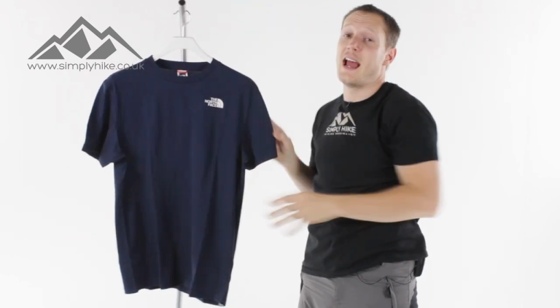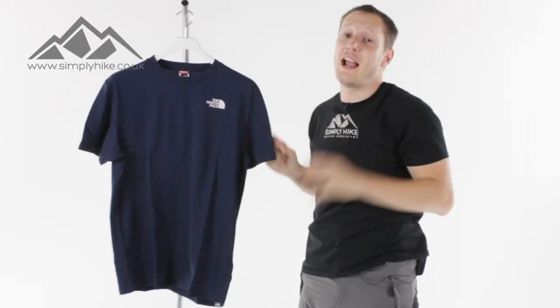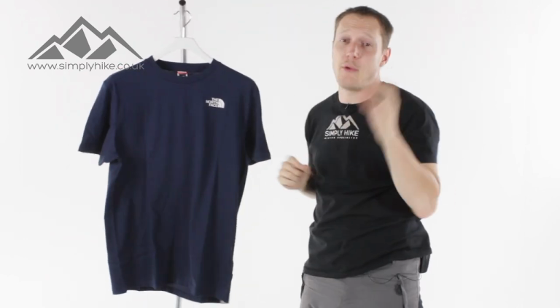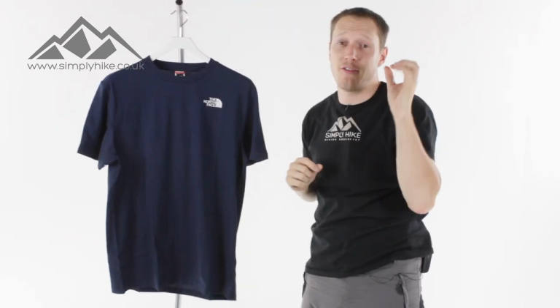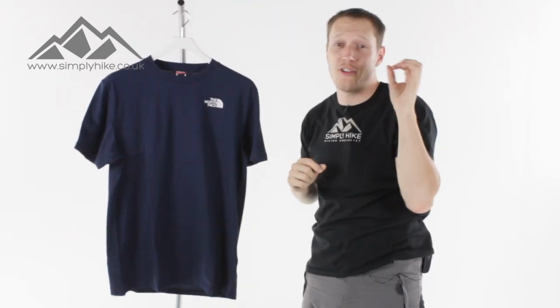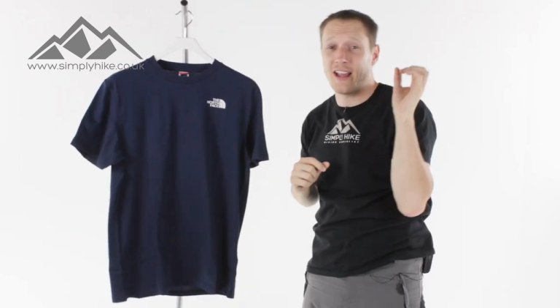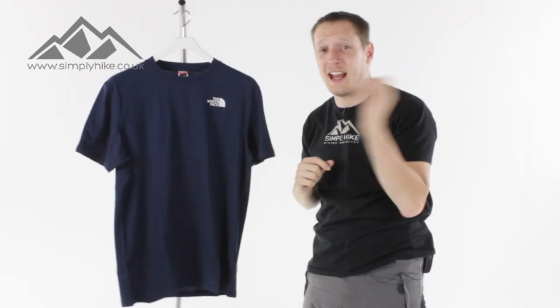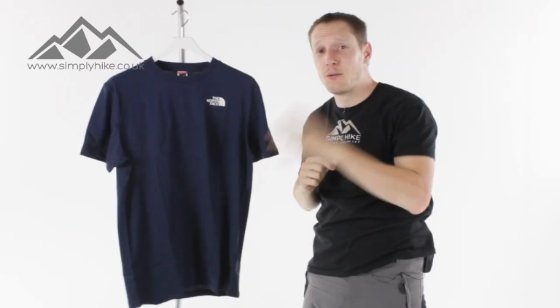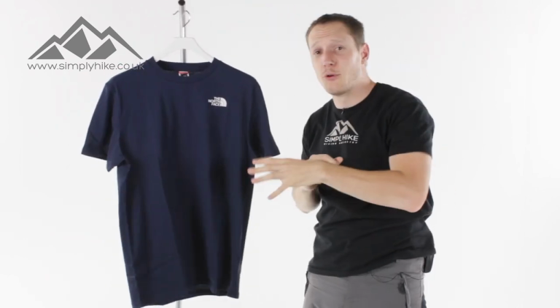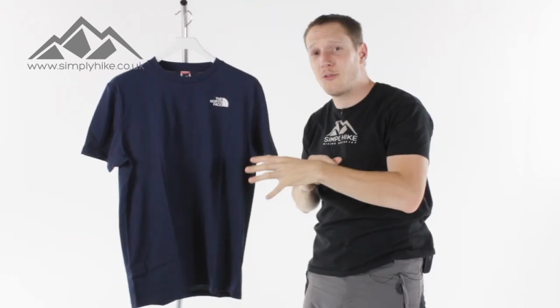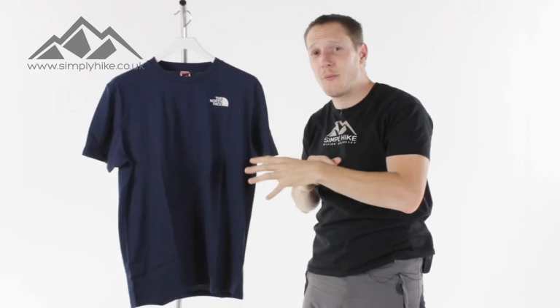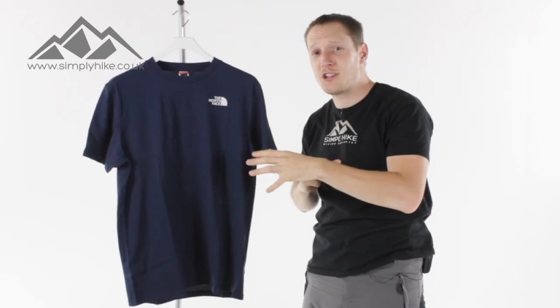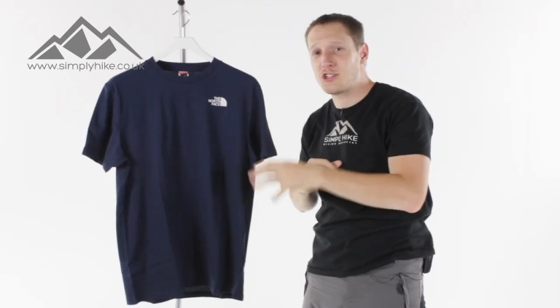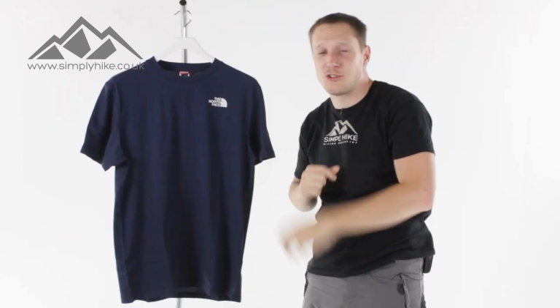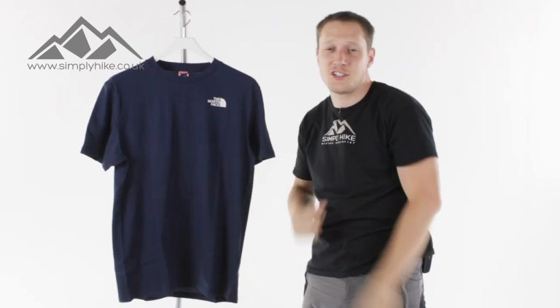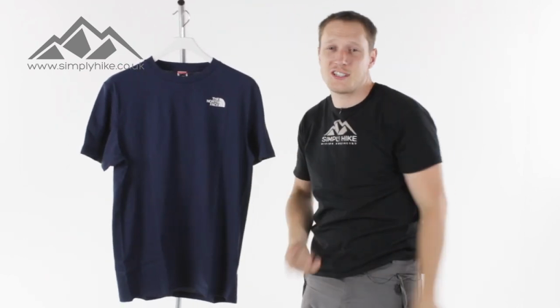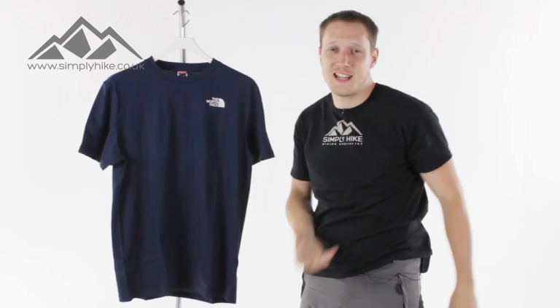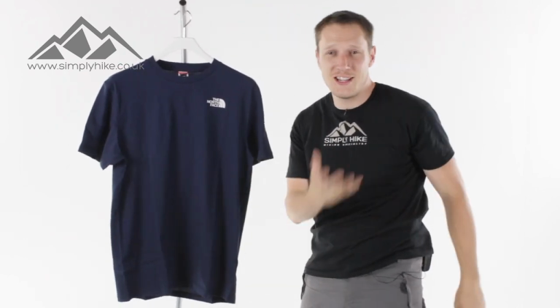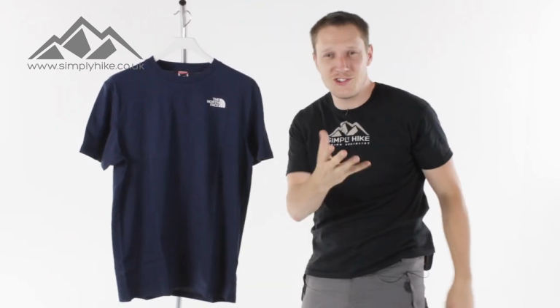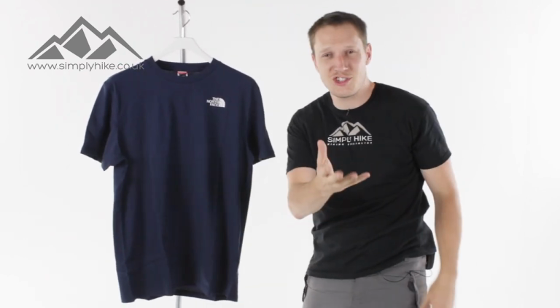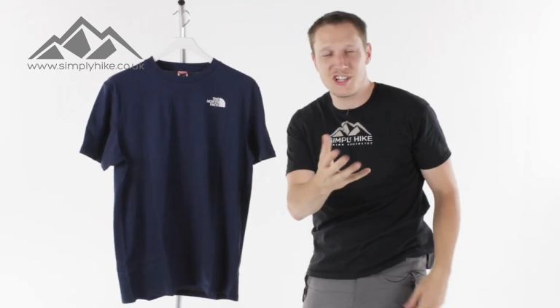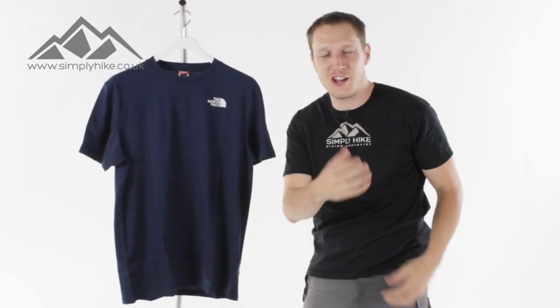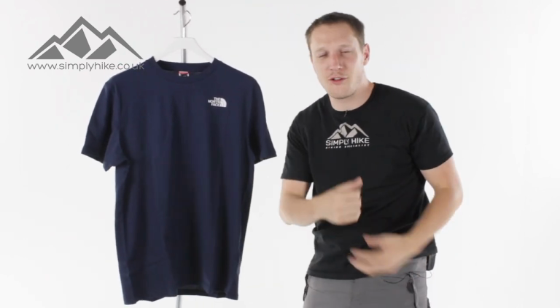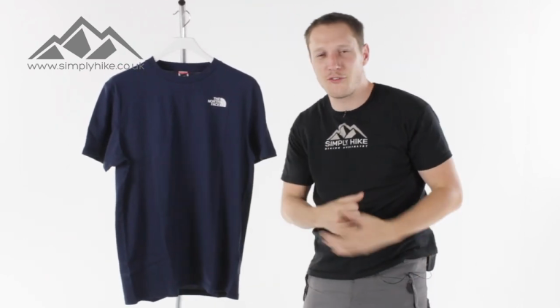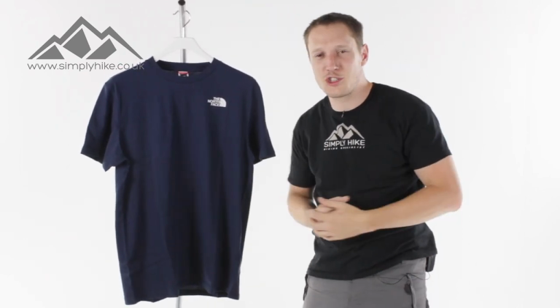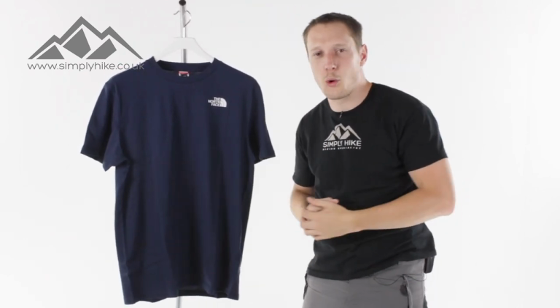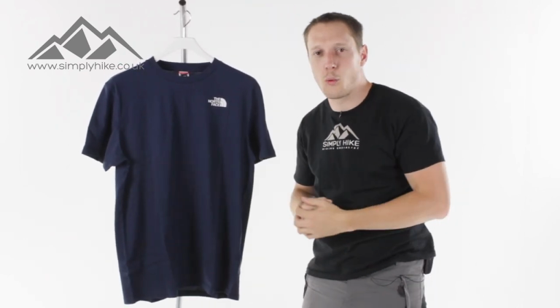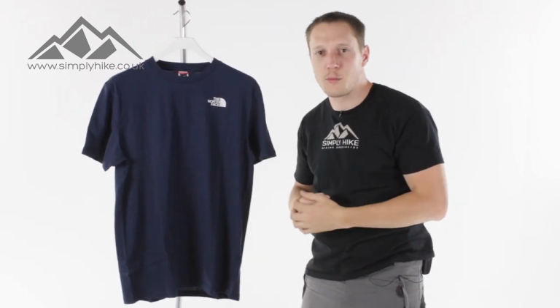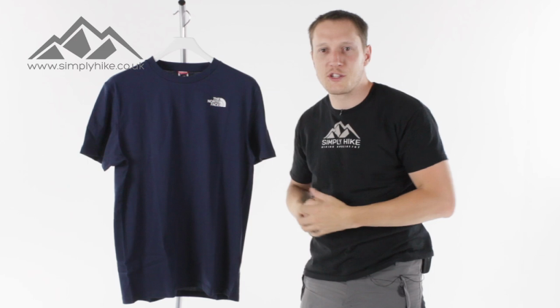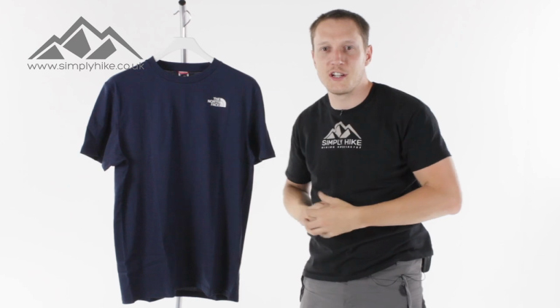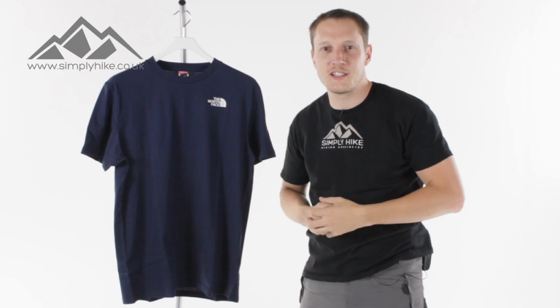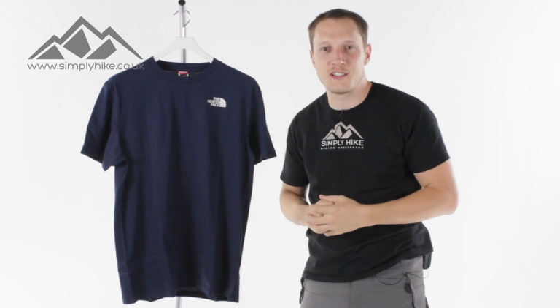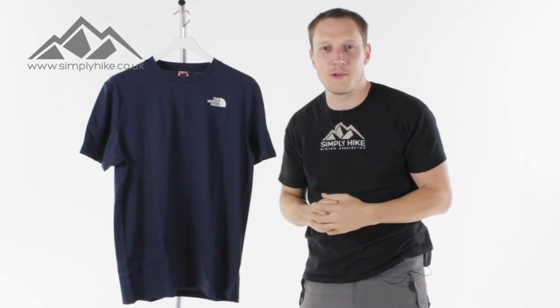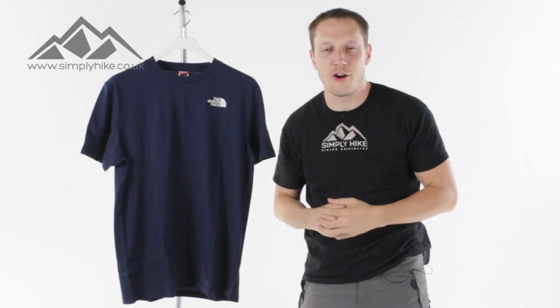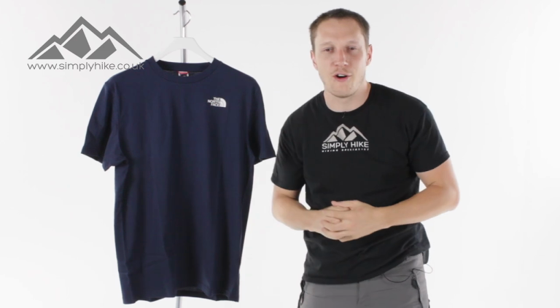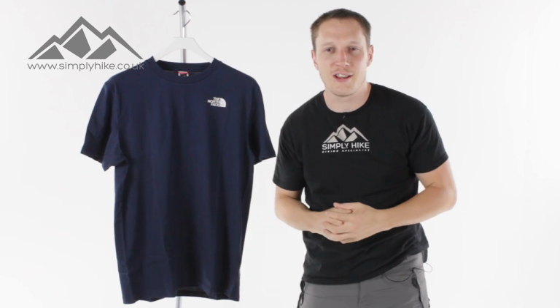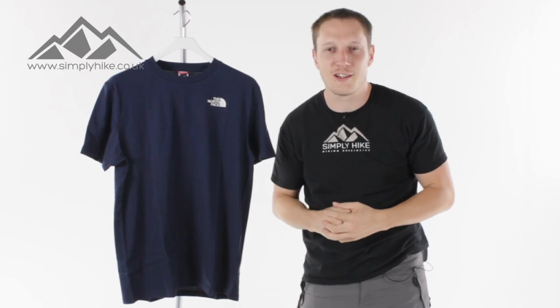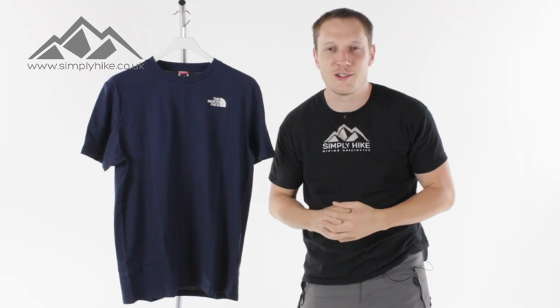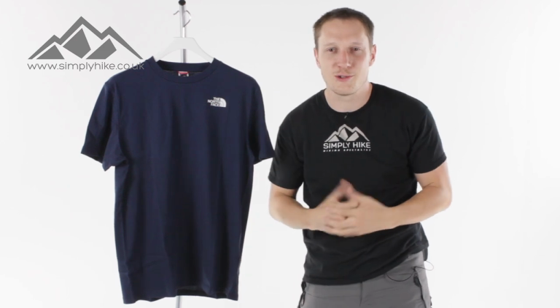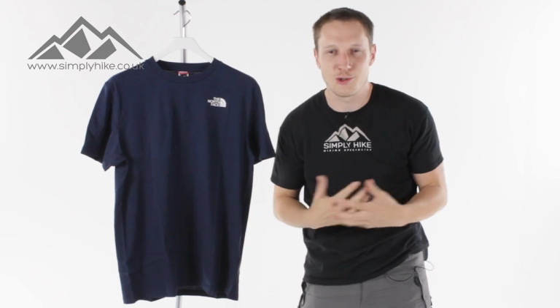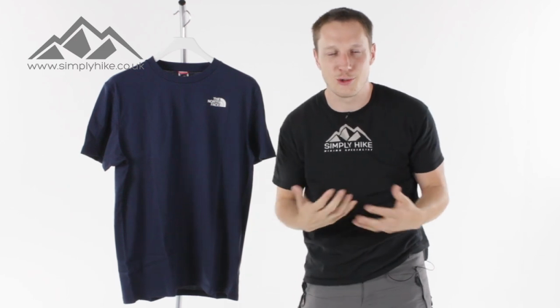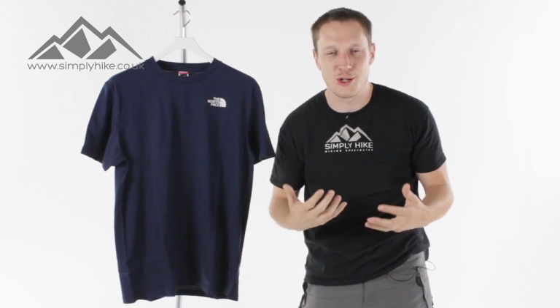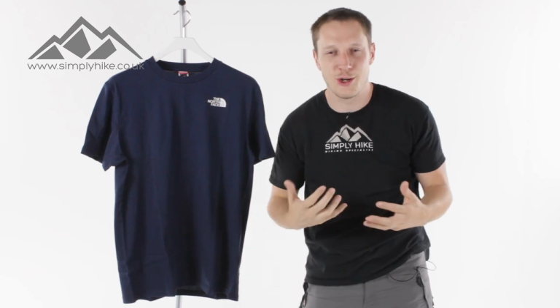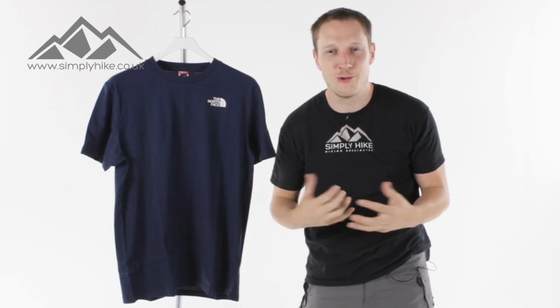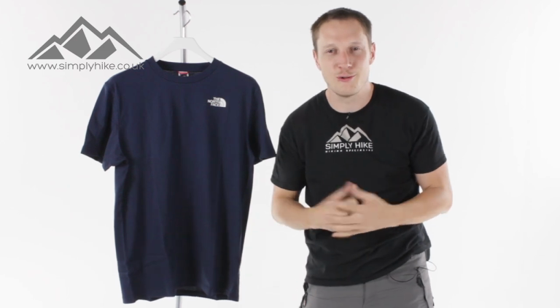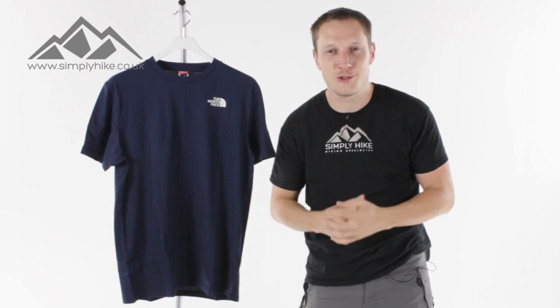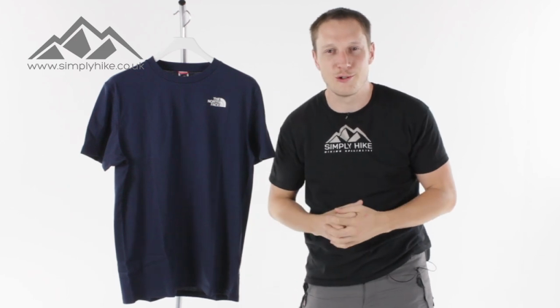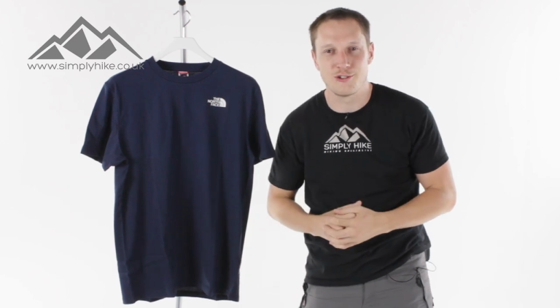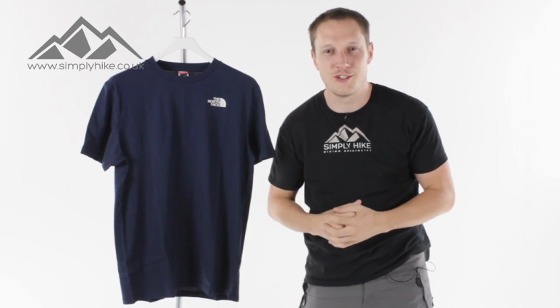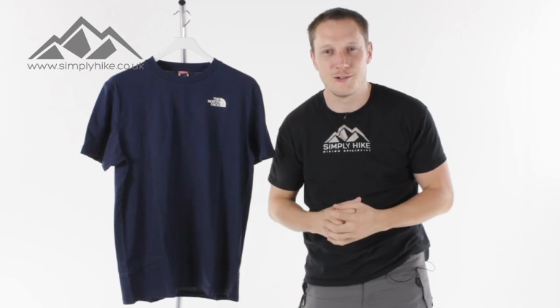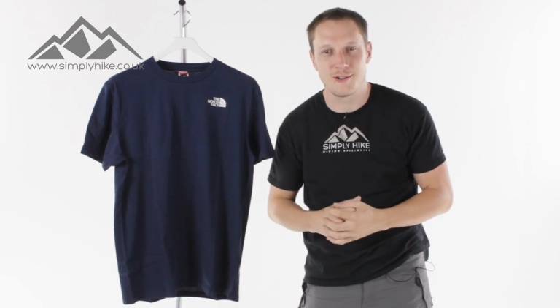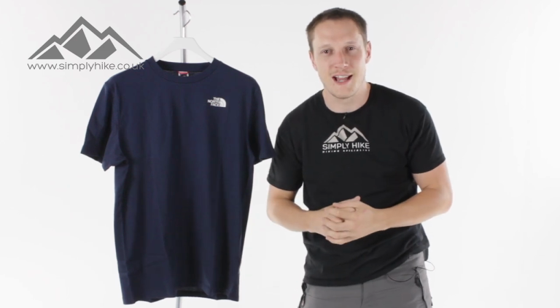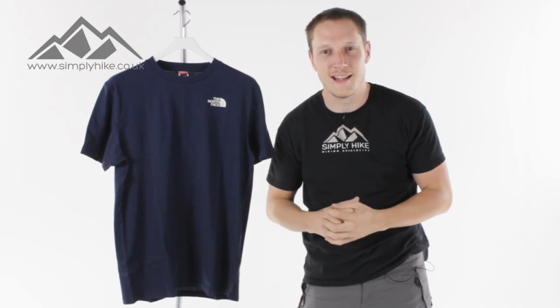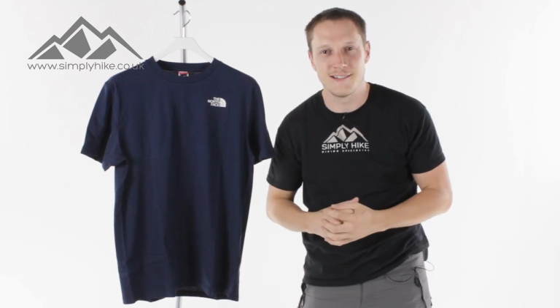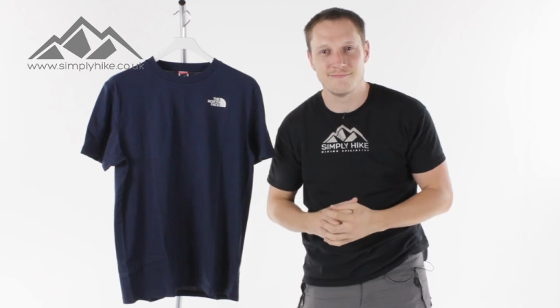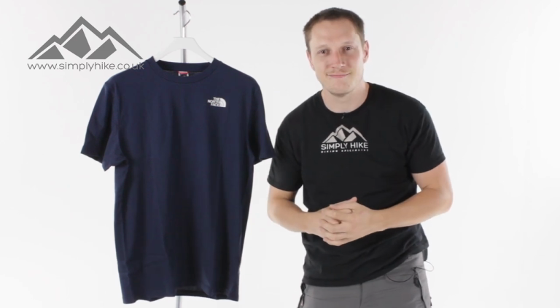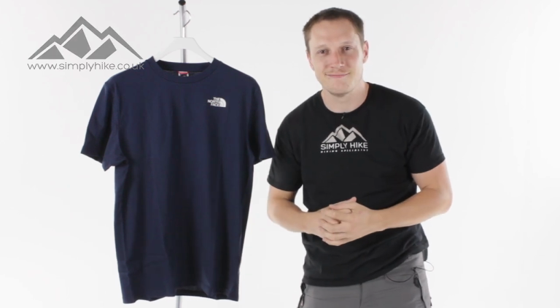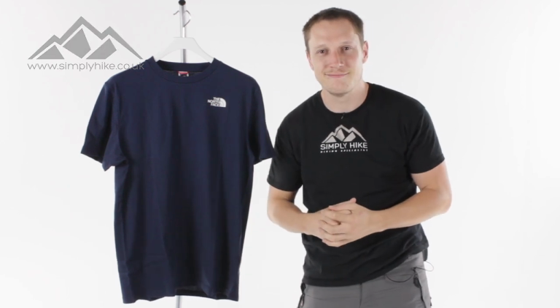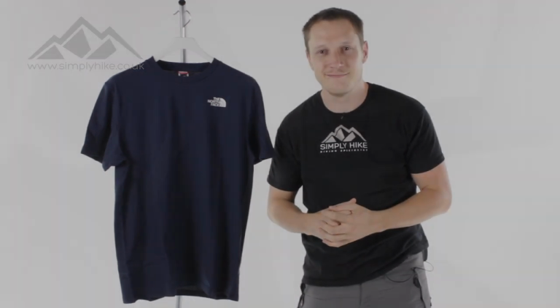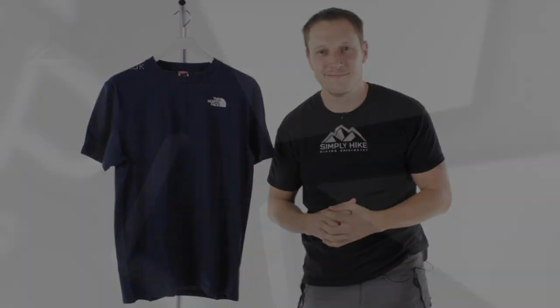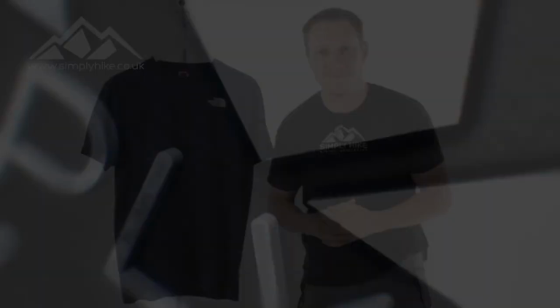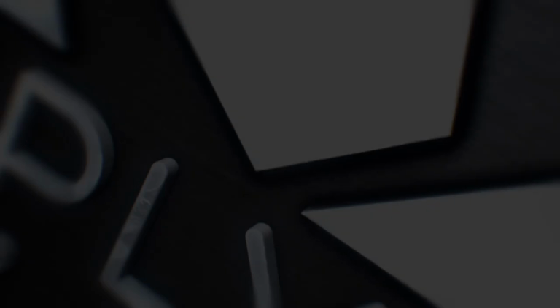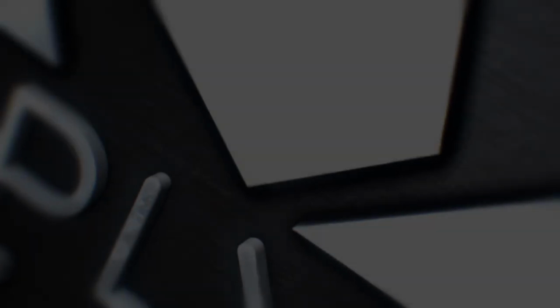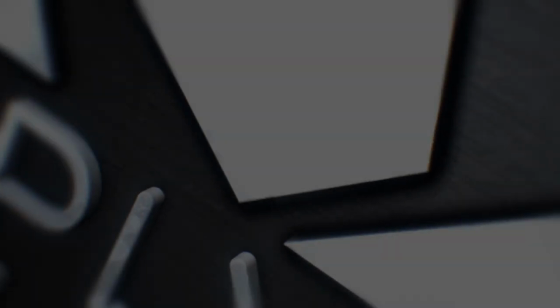Anyway, if you'd like any more information on this tee, just head over to our website at sydneyhike.co.uk.